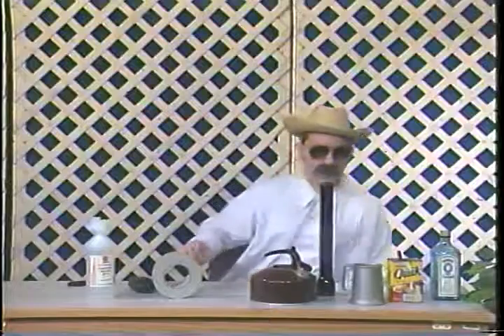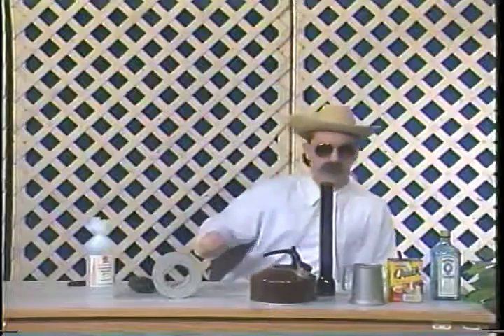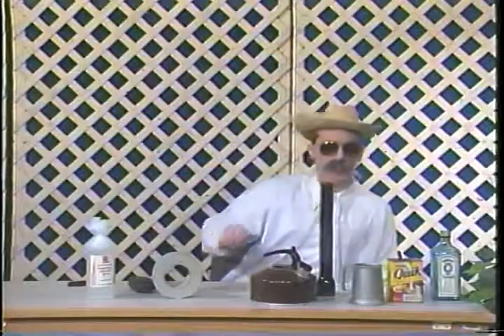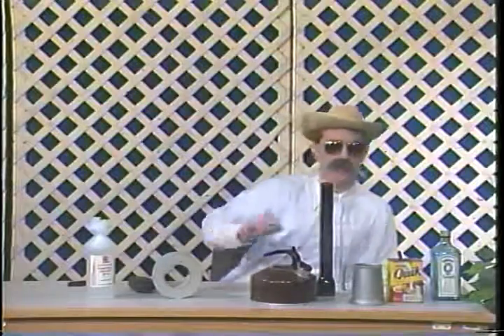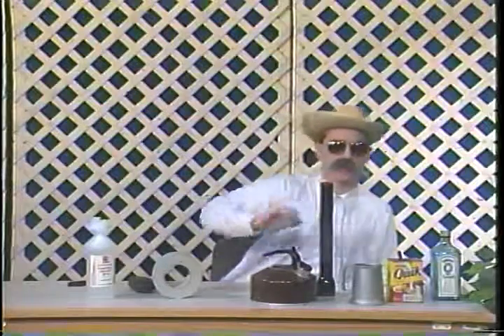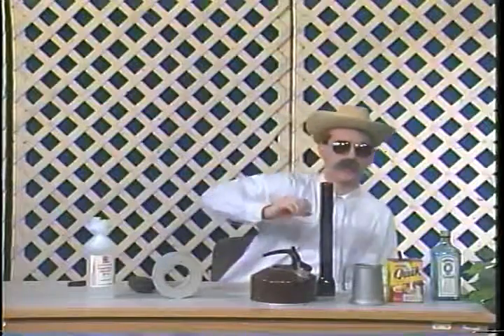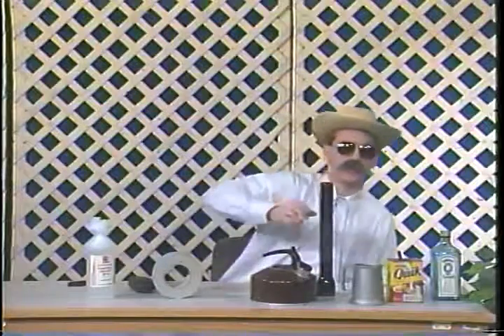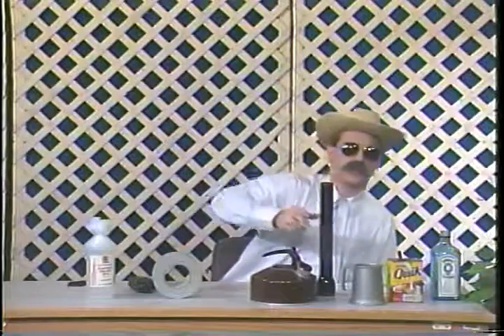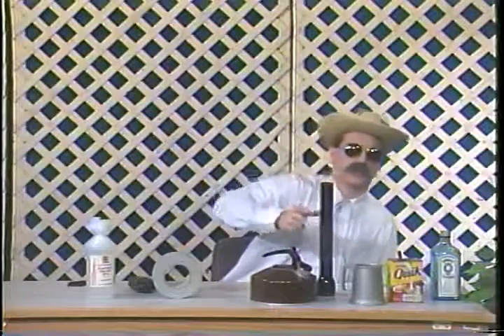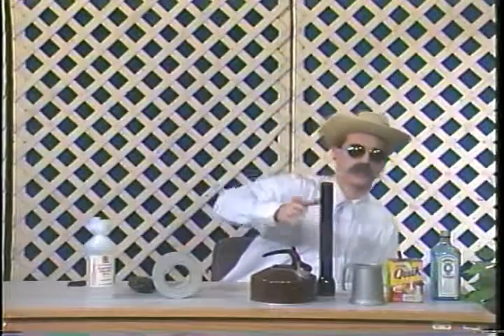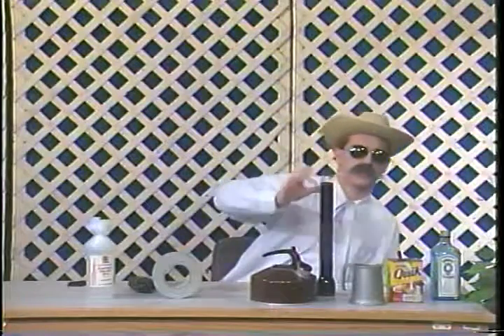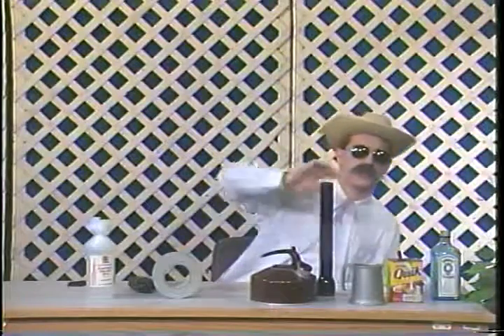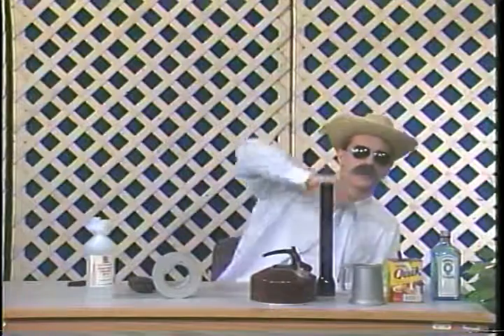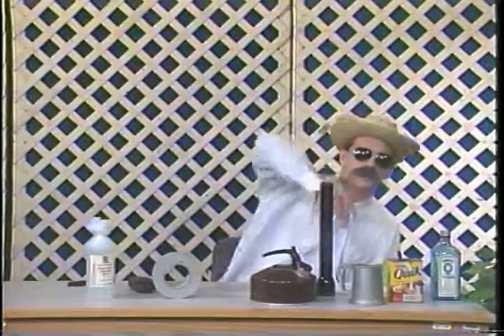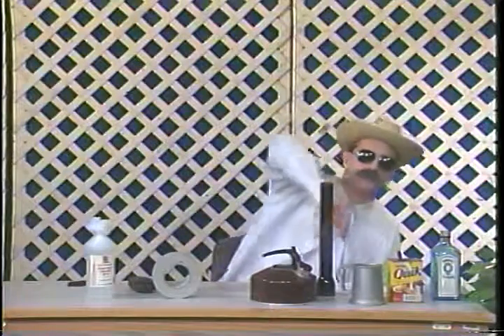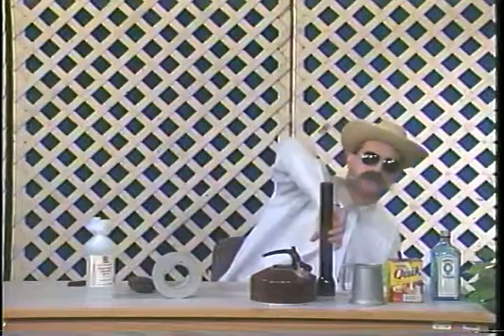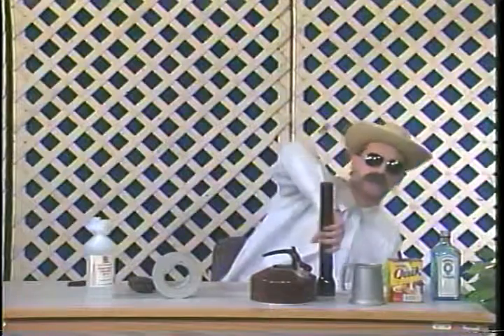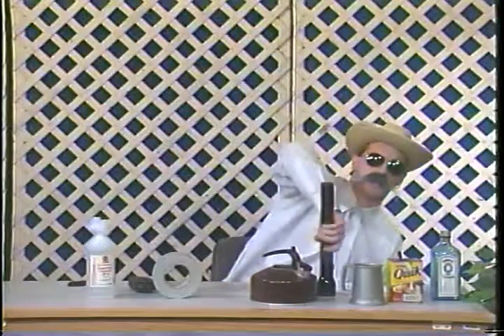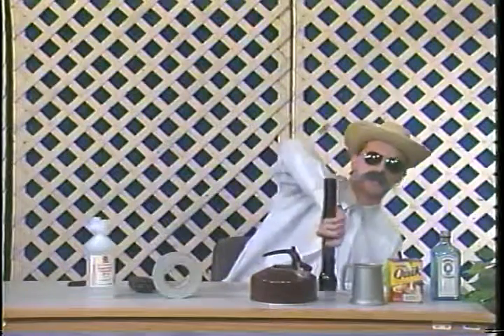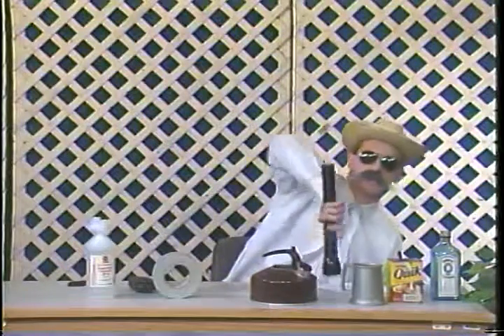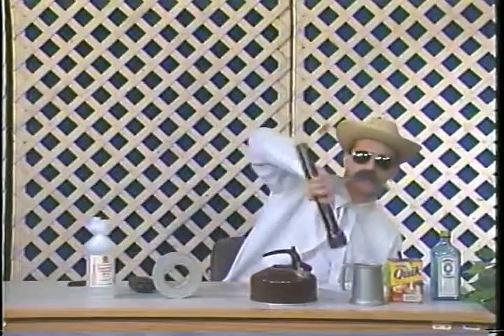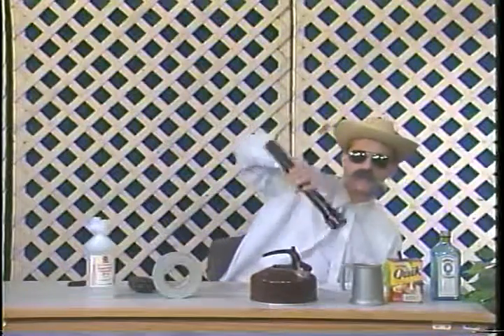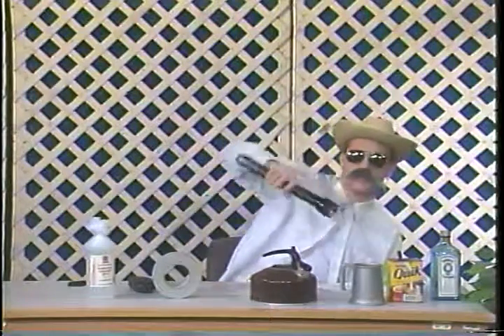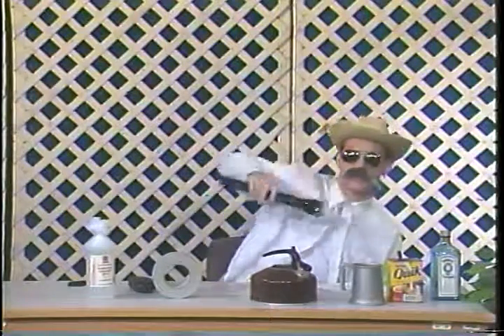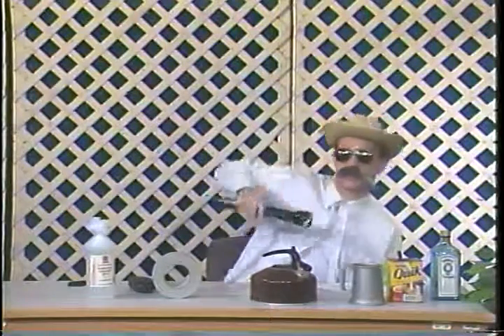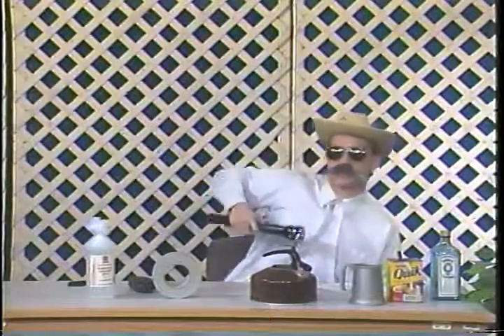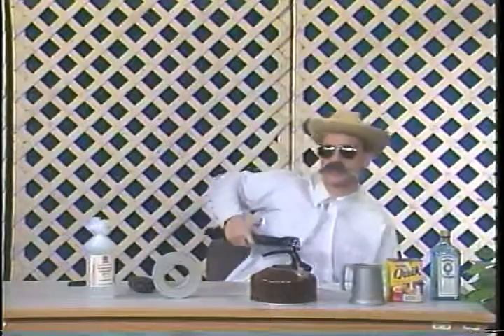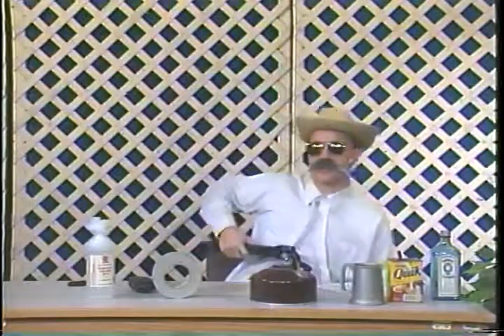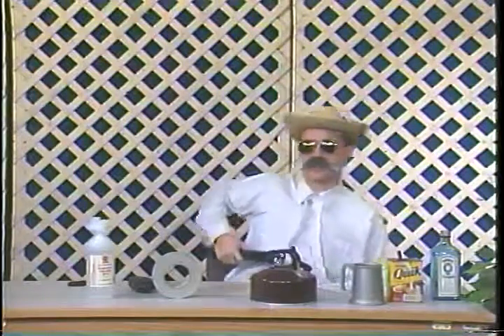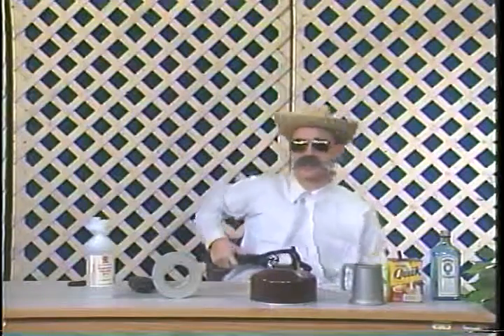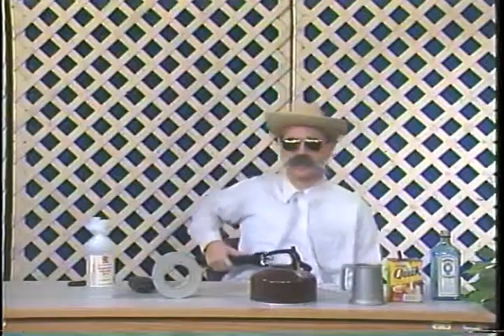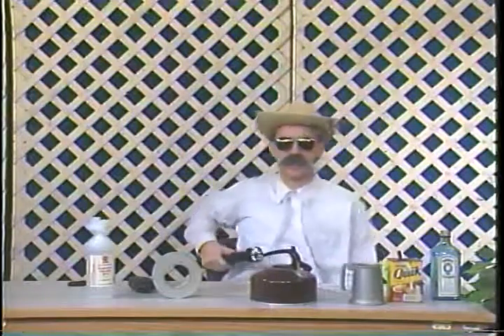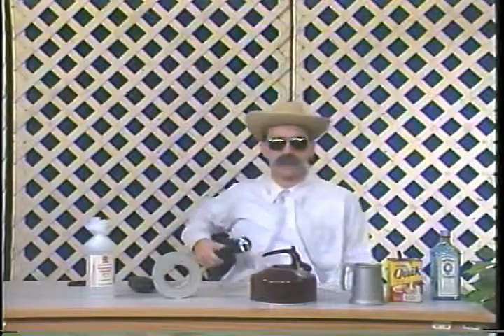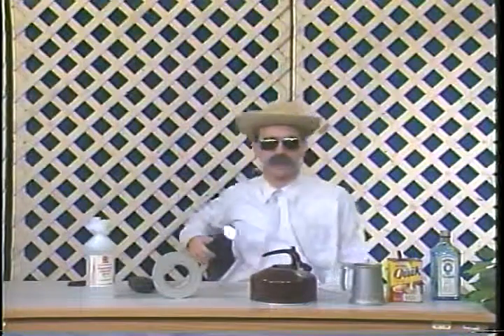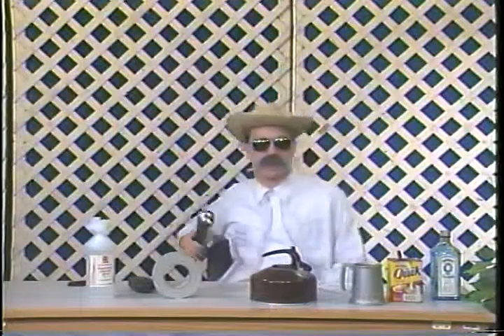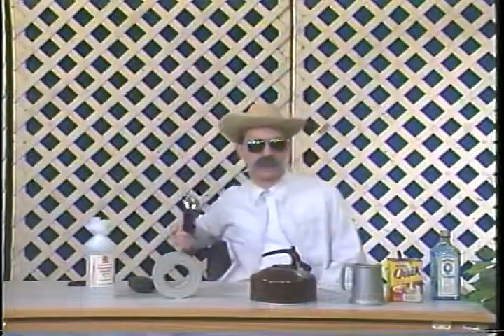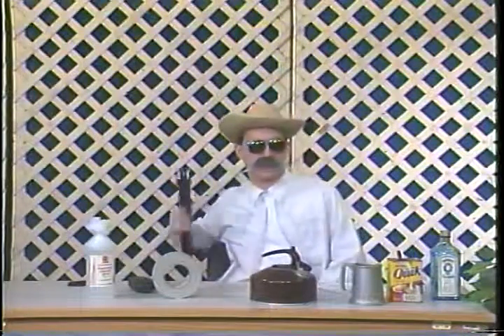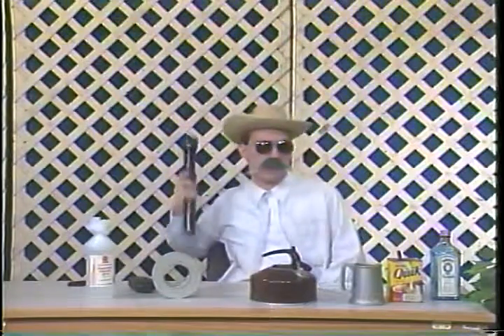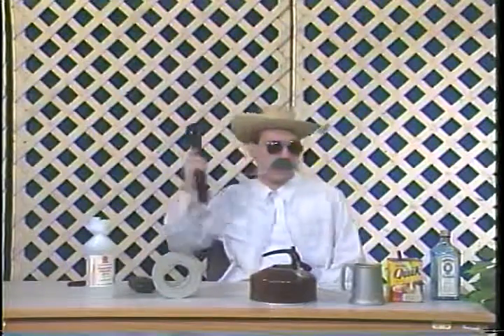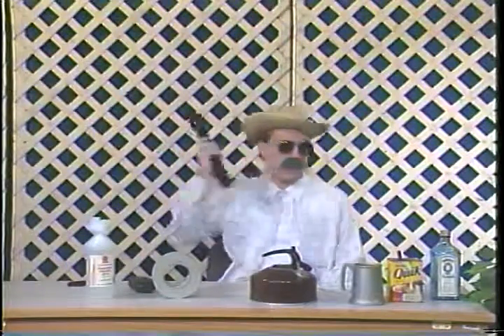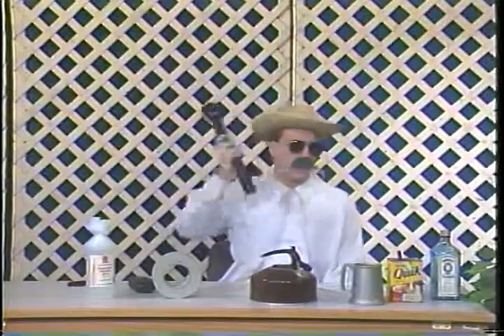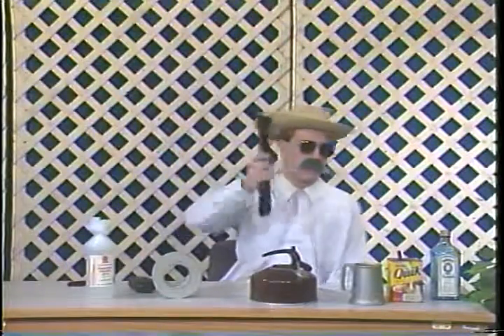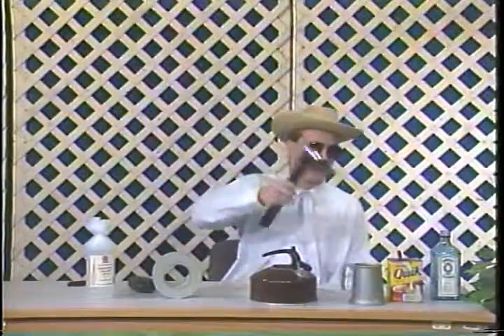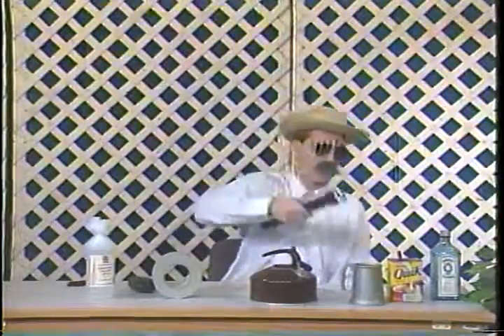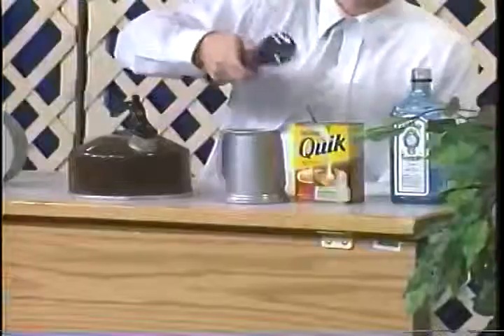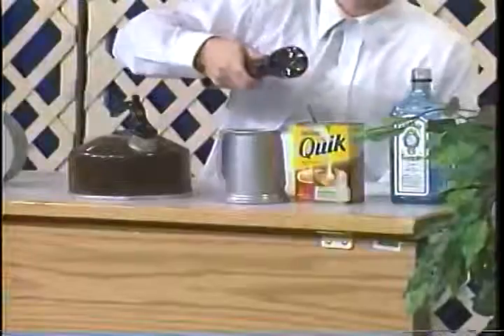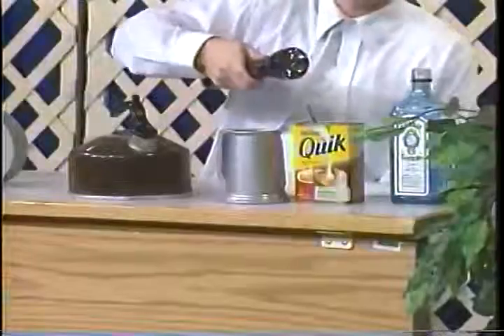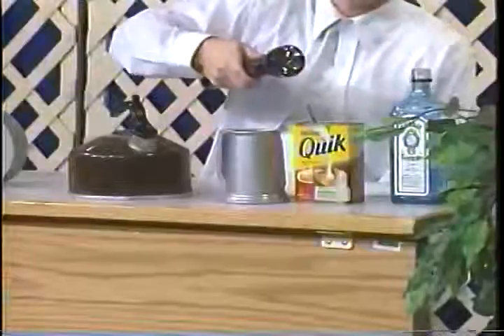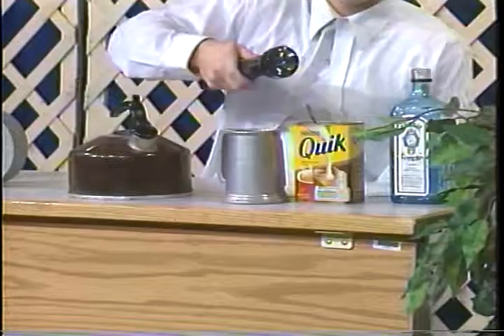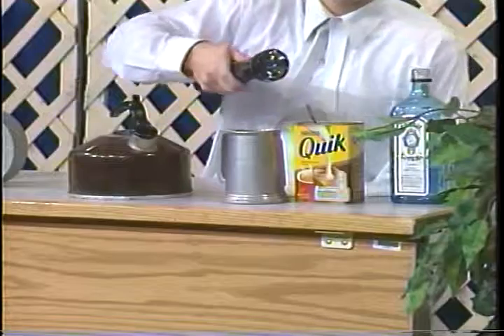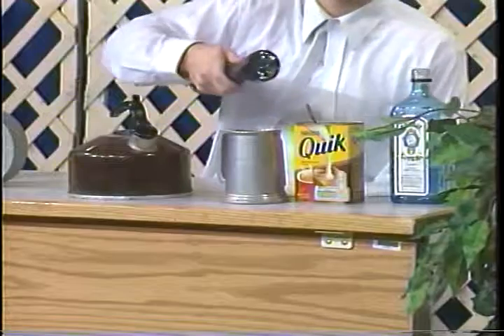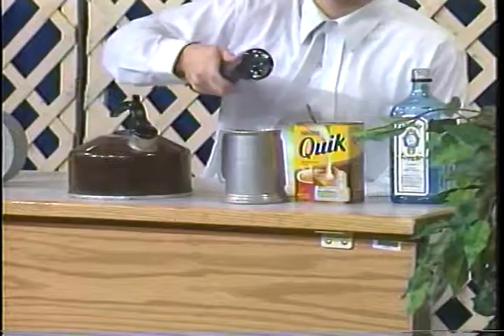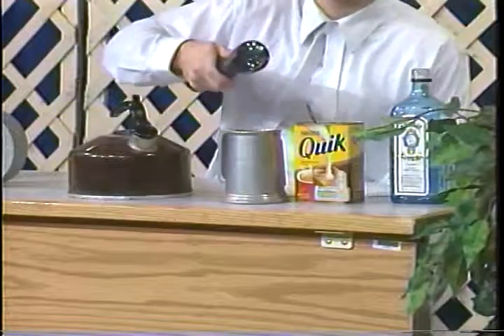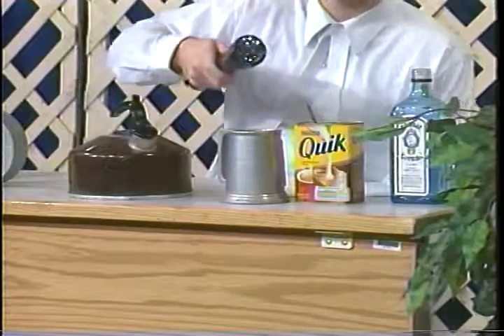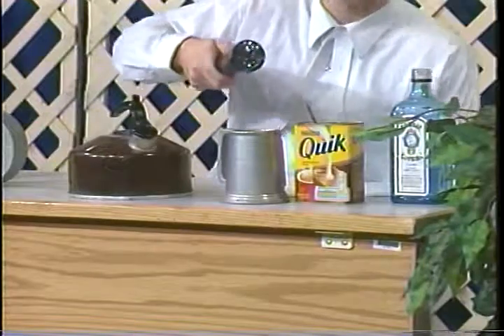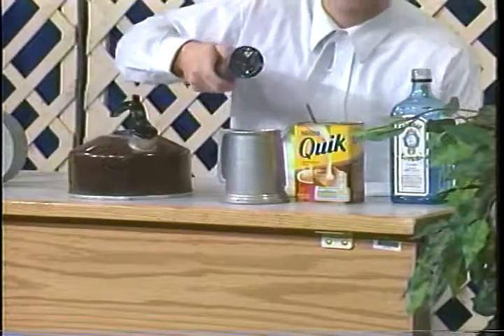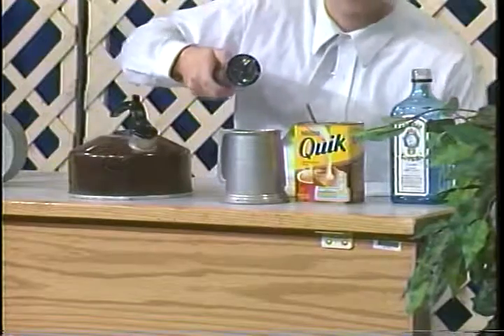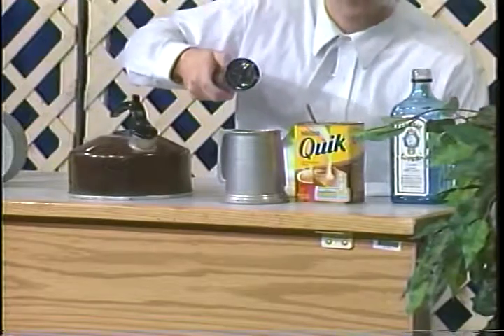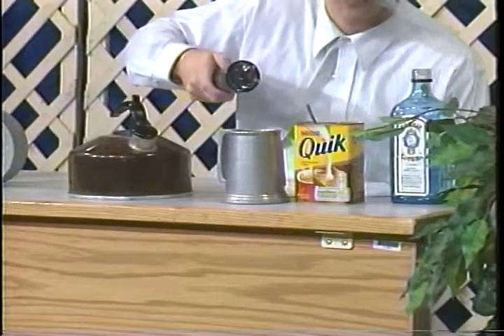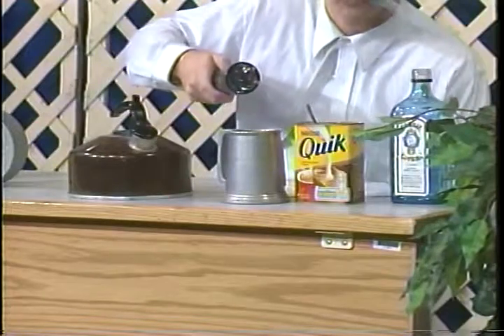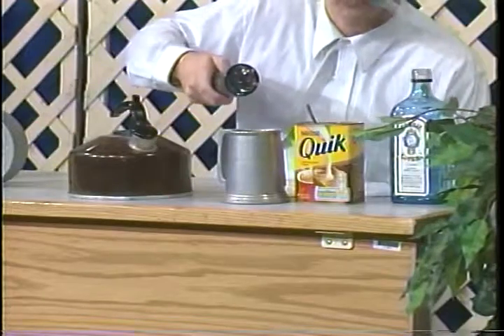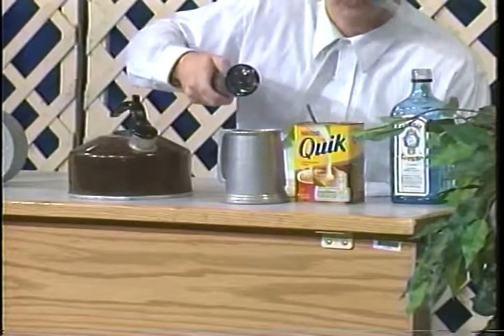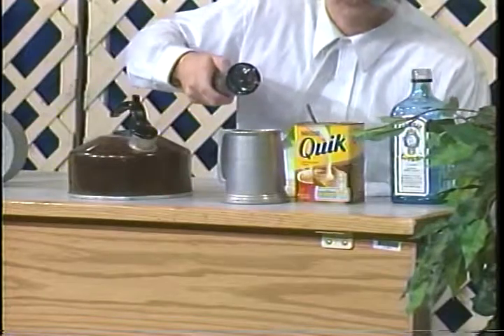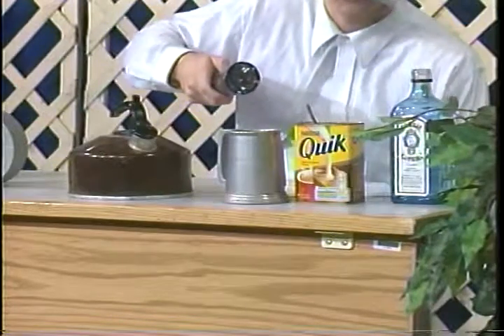Hey, boys and girls. My mom sets the breakfast table. Make sure she sets a cup and saucer for you, because you can have a hot drink, too.